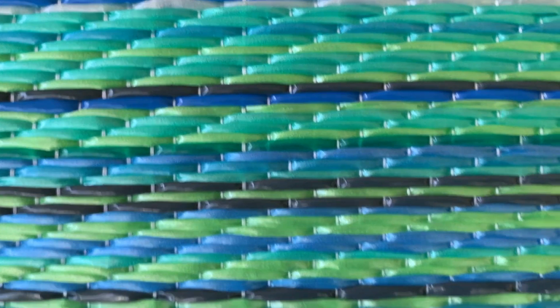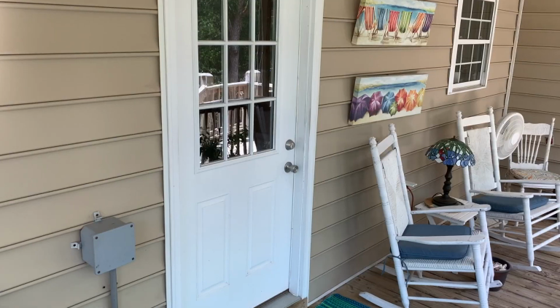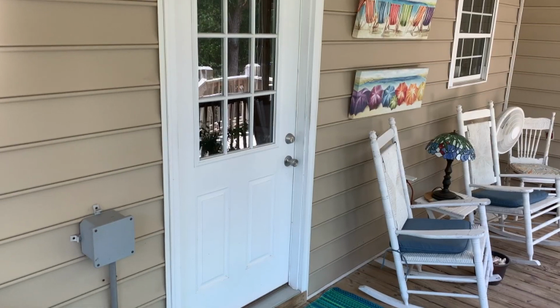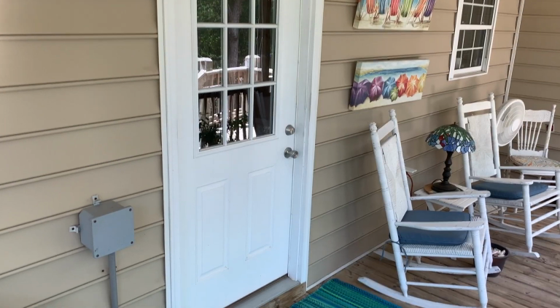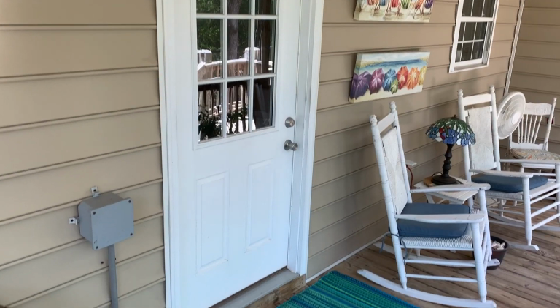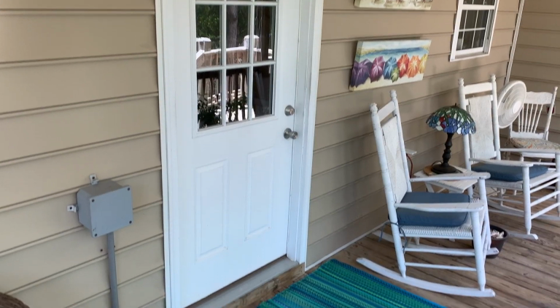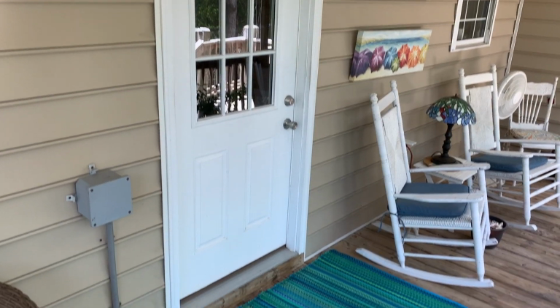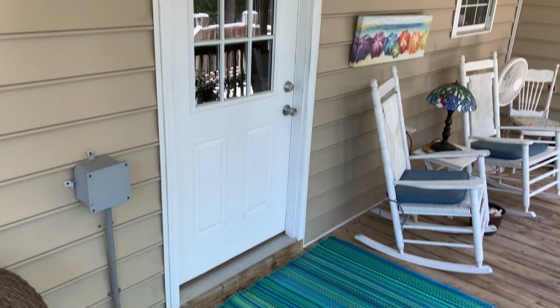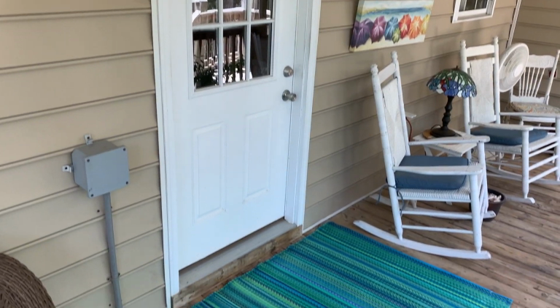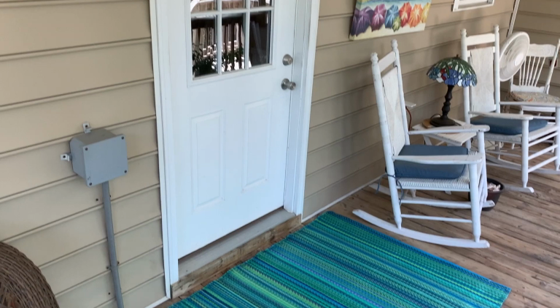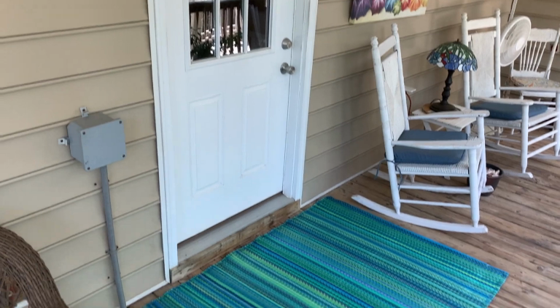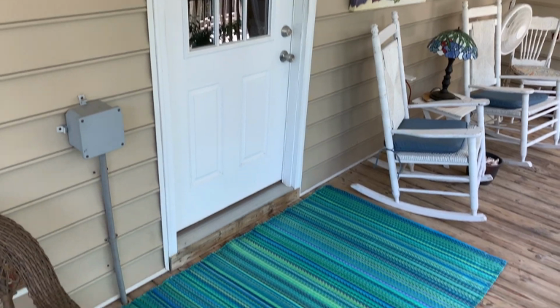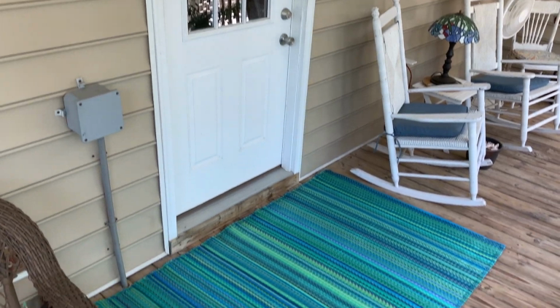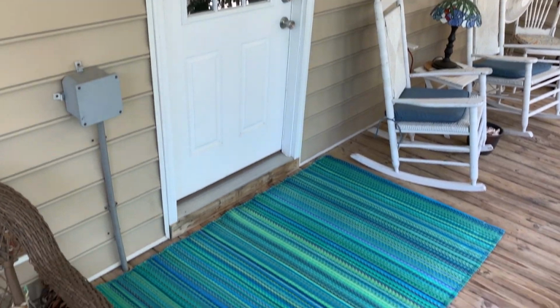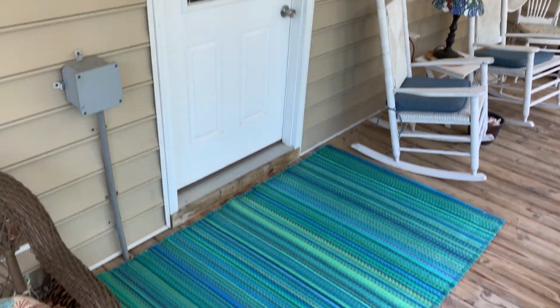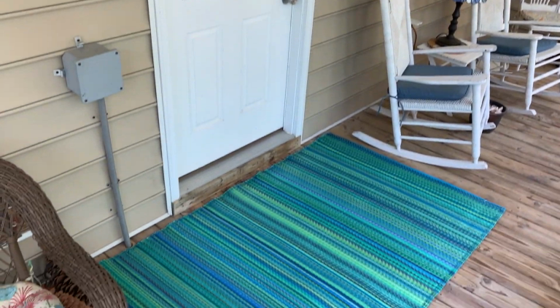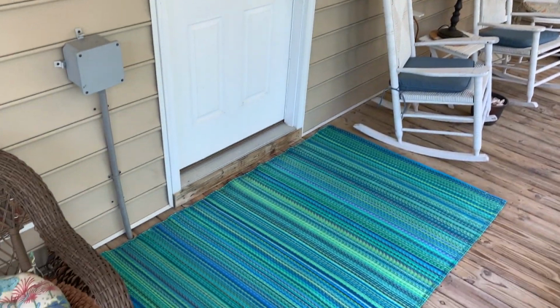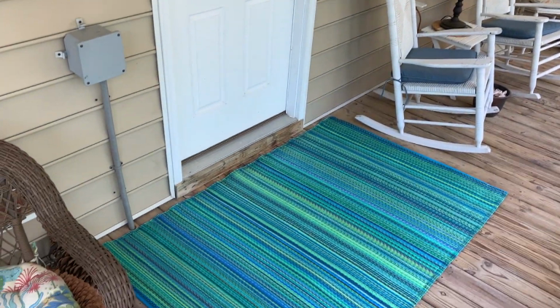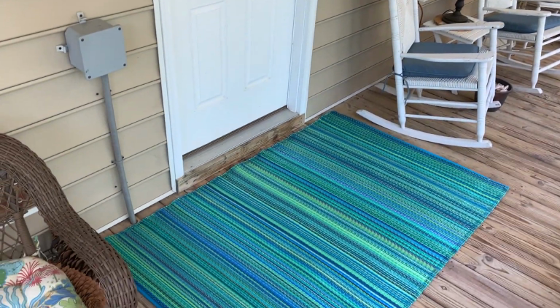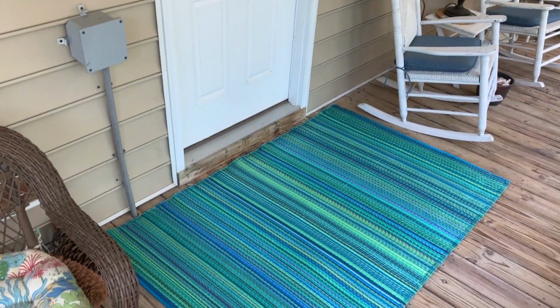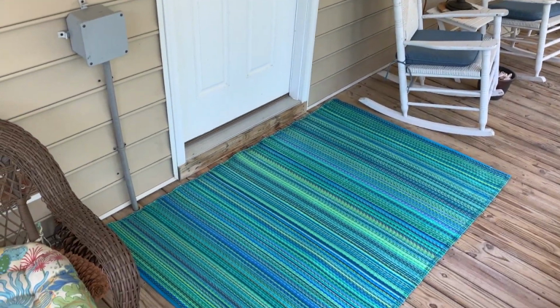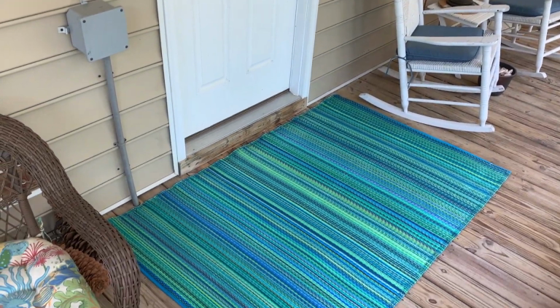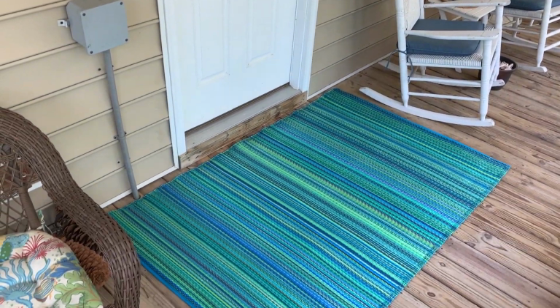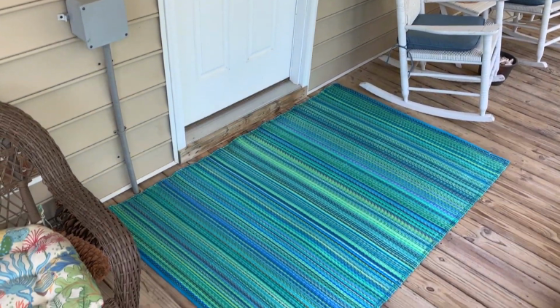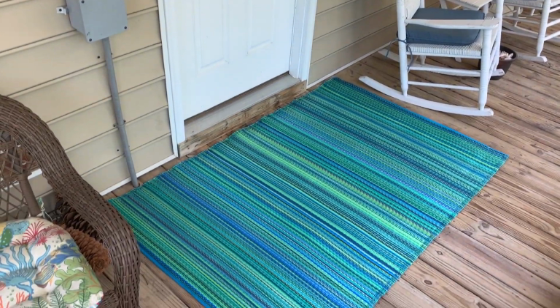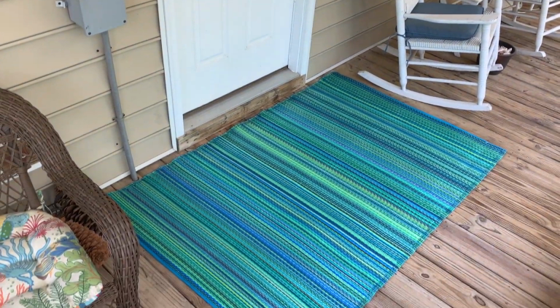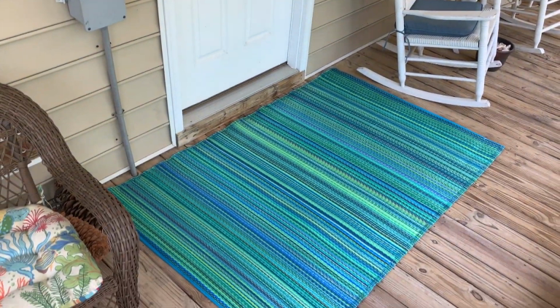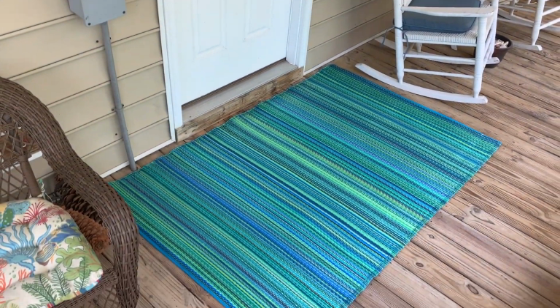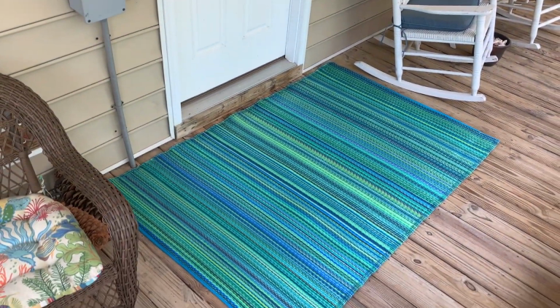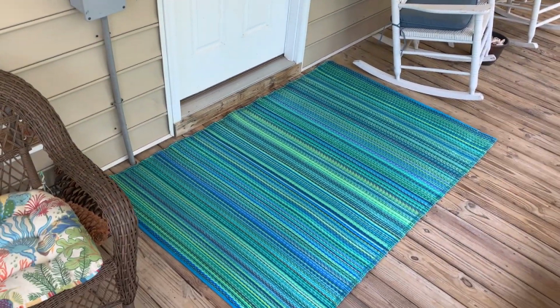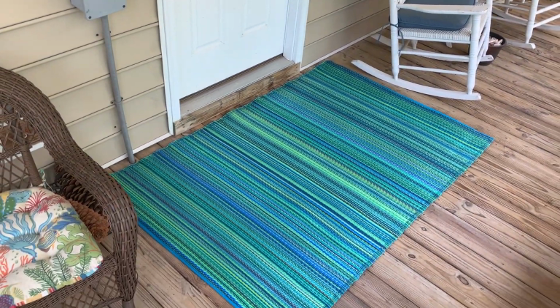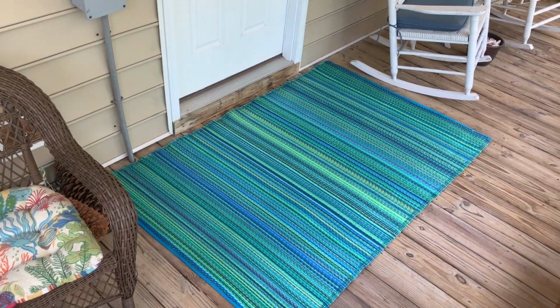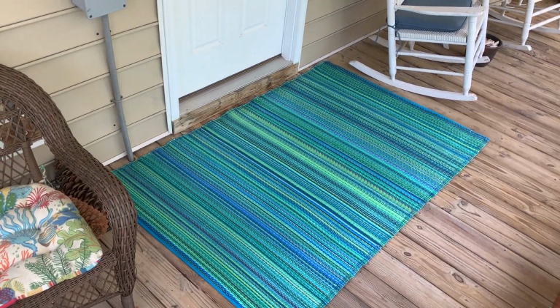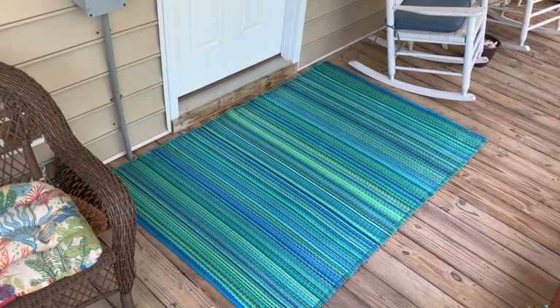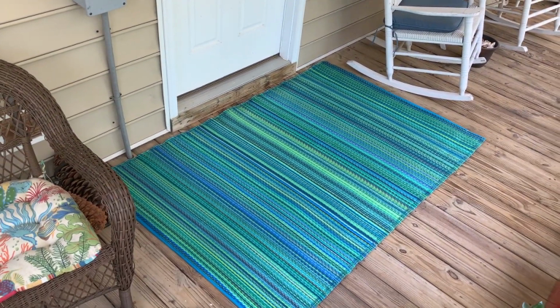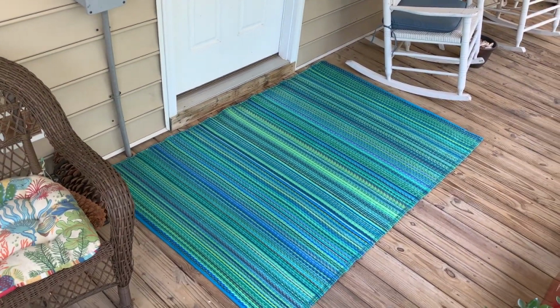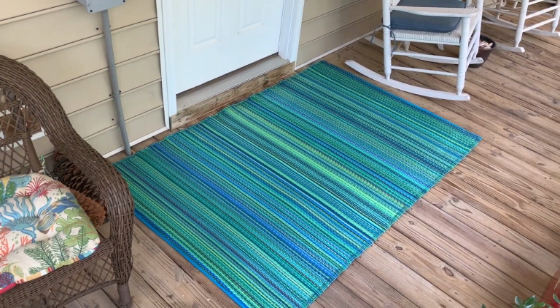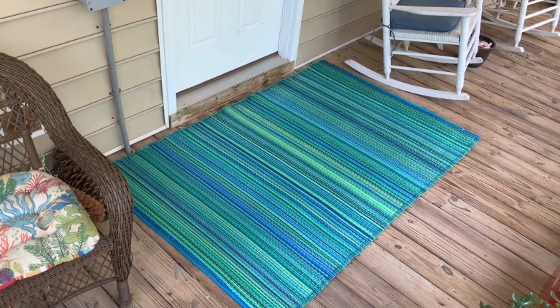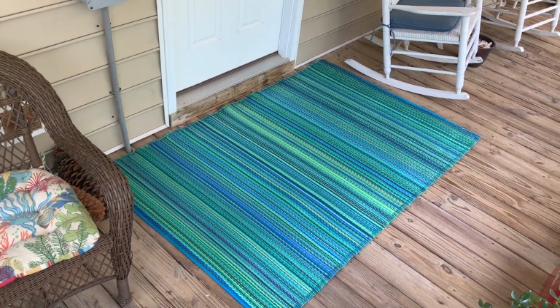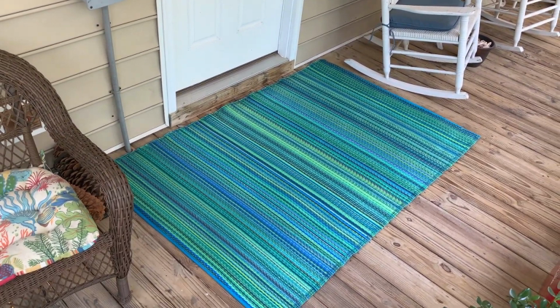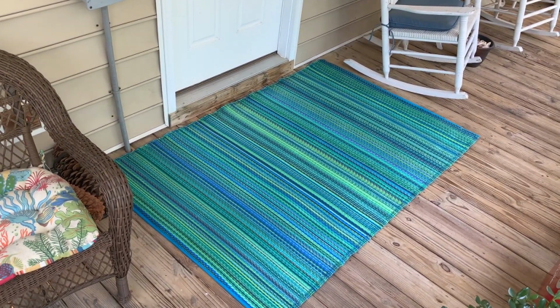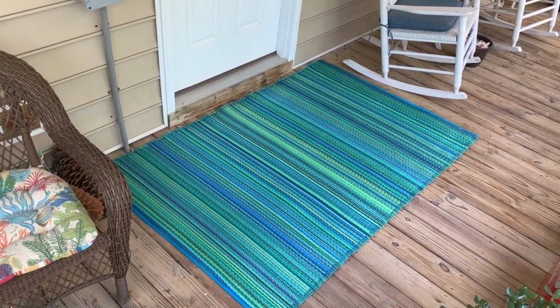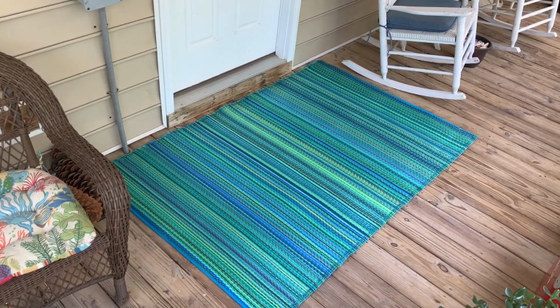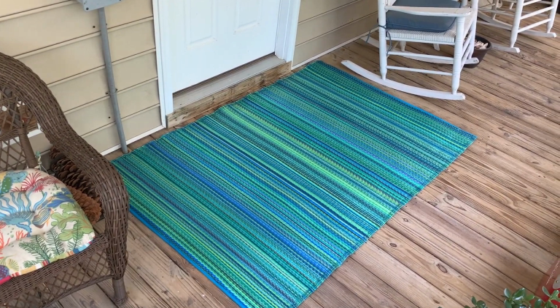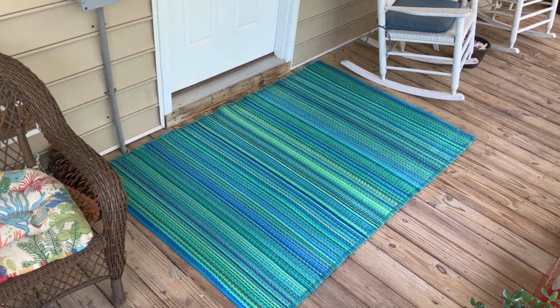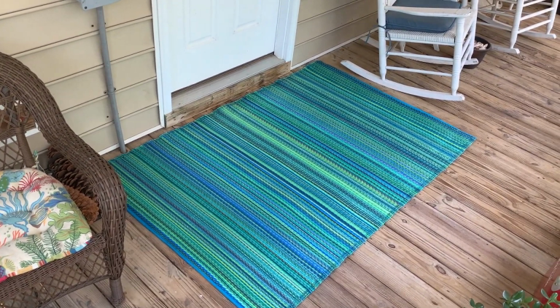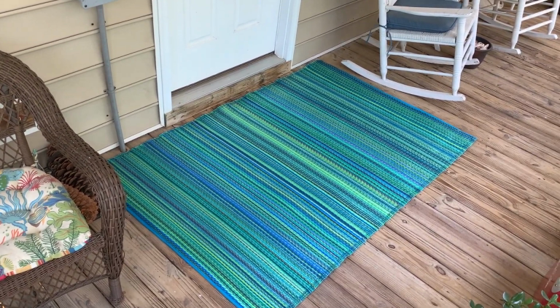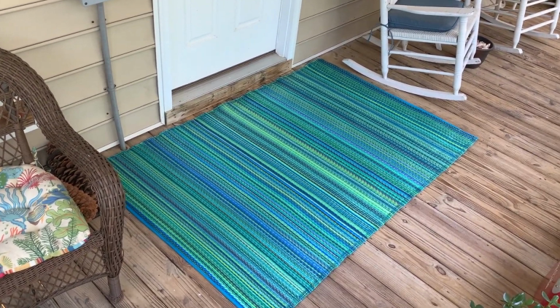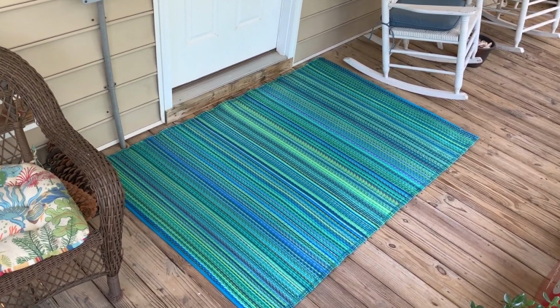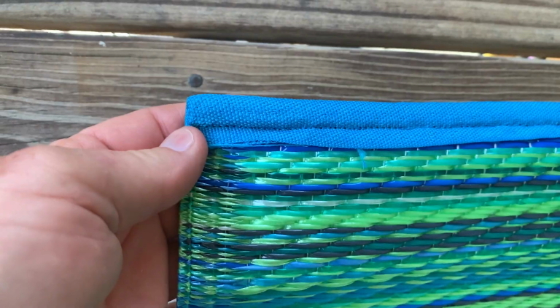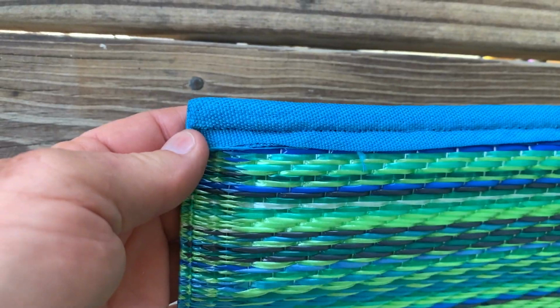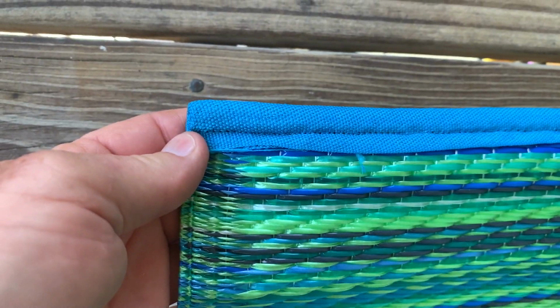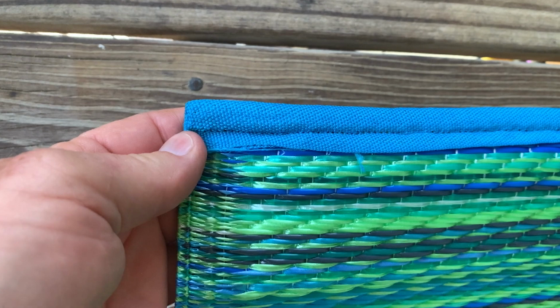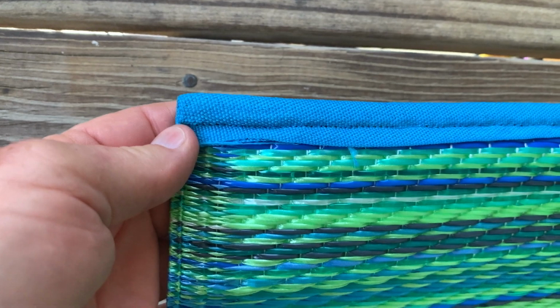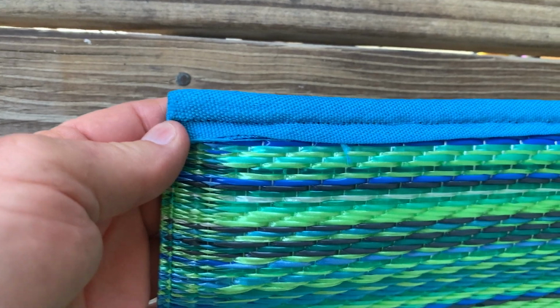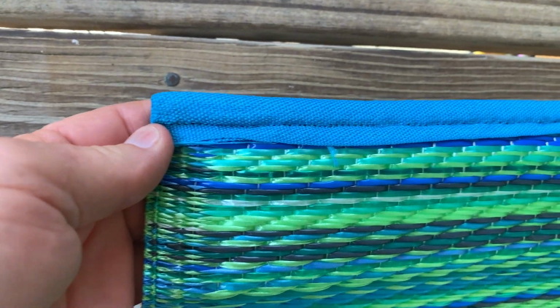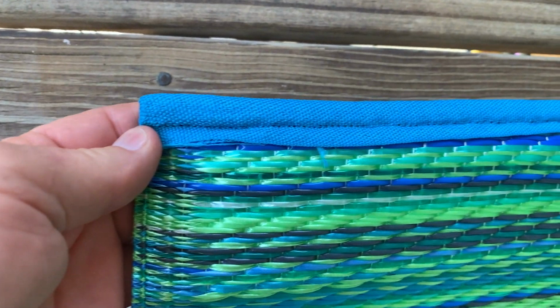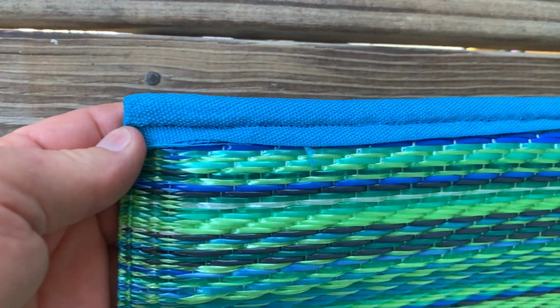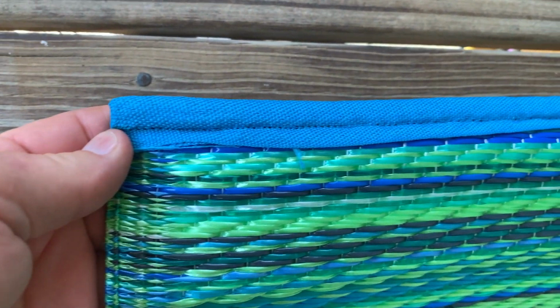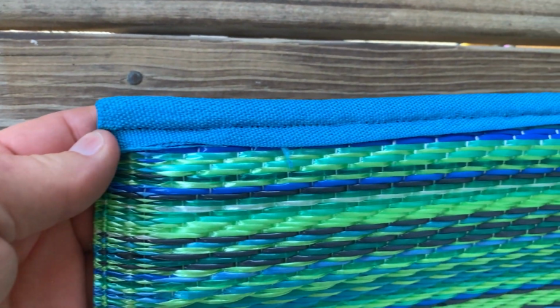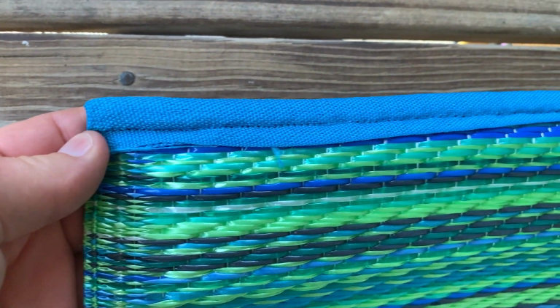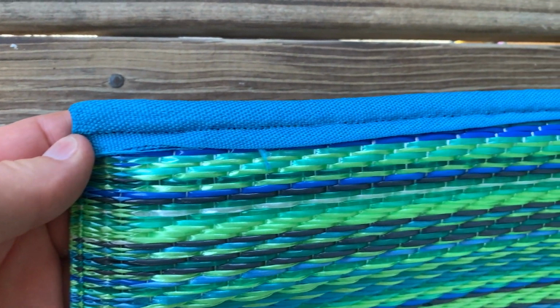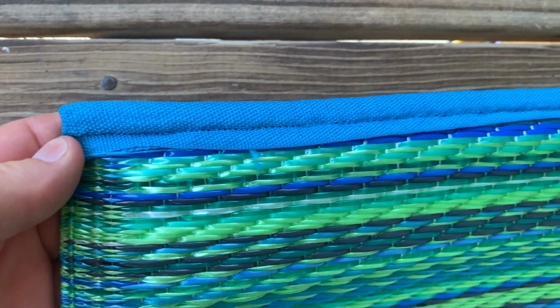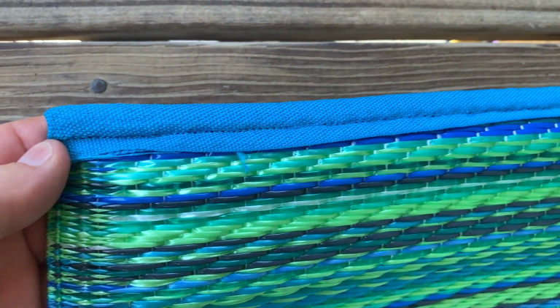Here, I've laid the rug down on our back porch and it looks really nice. Let me give you some more close-ups.